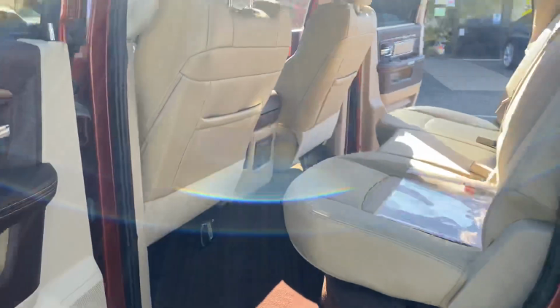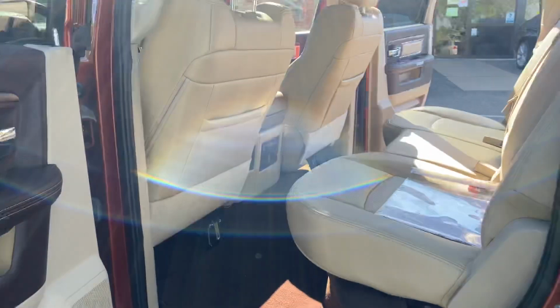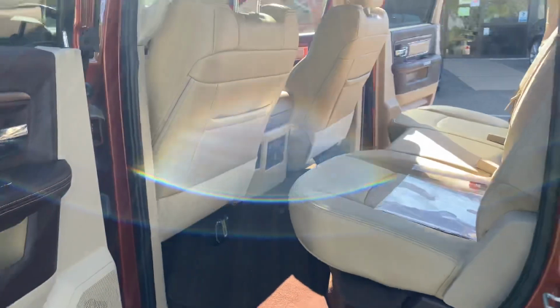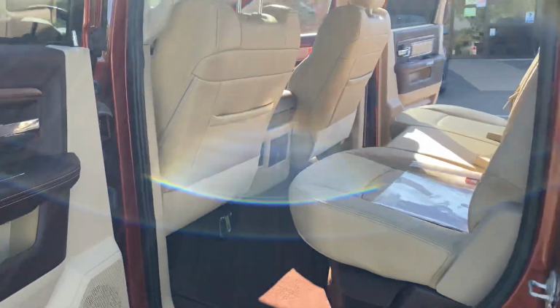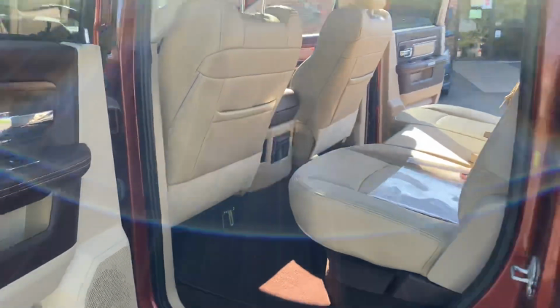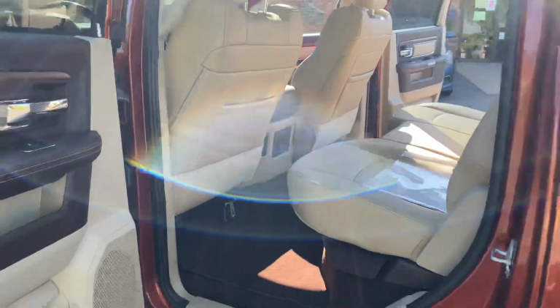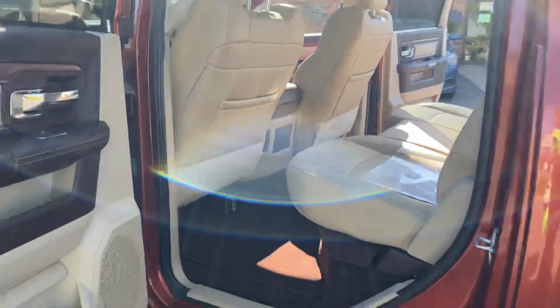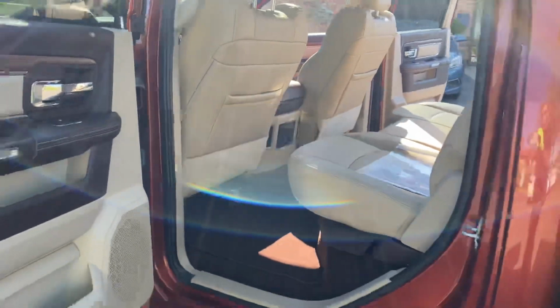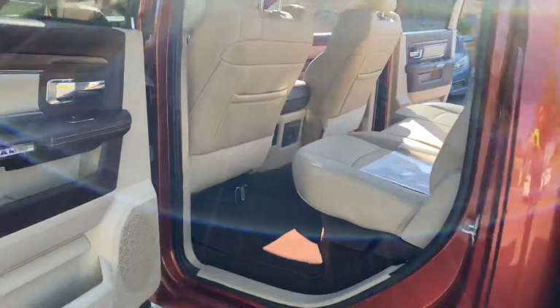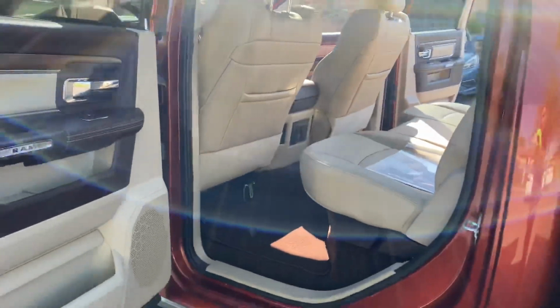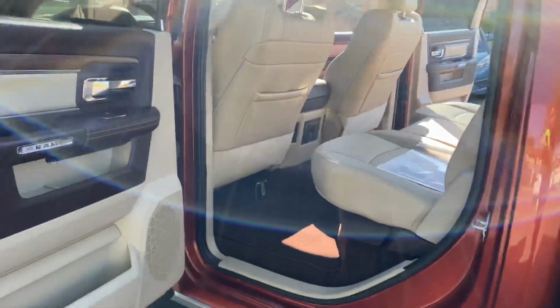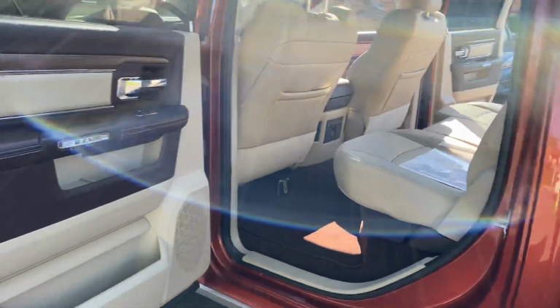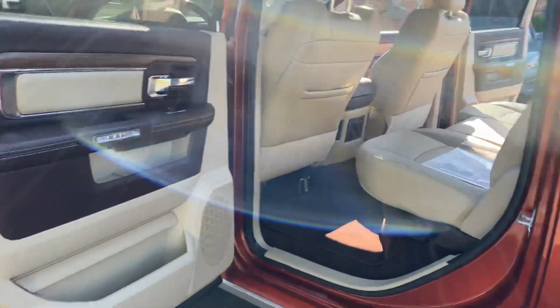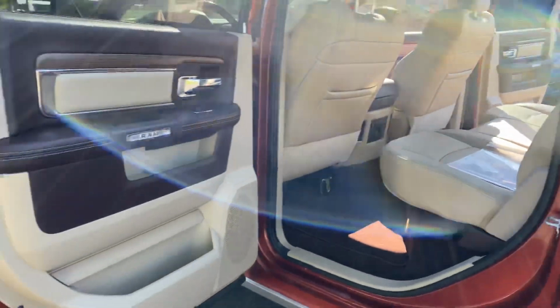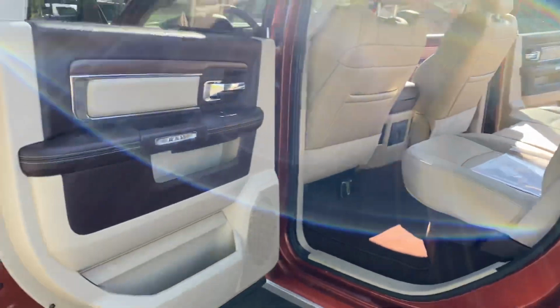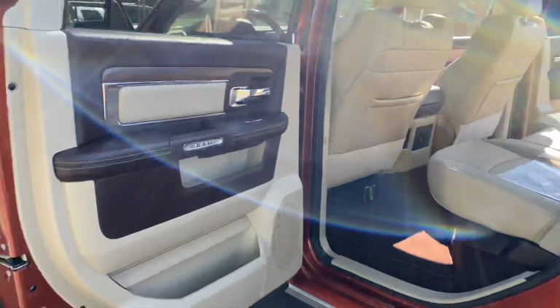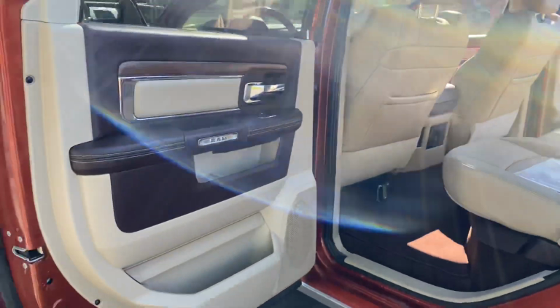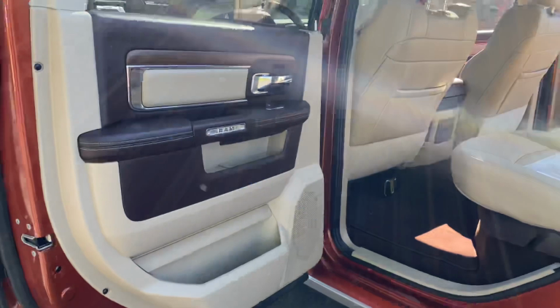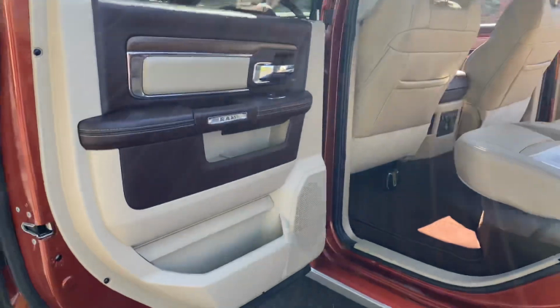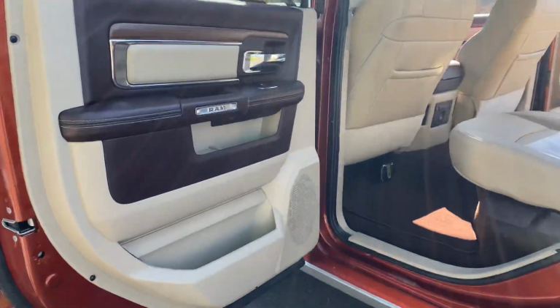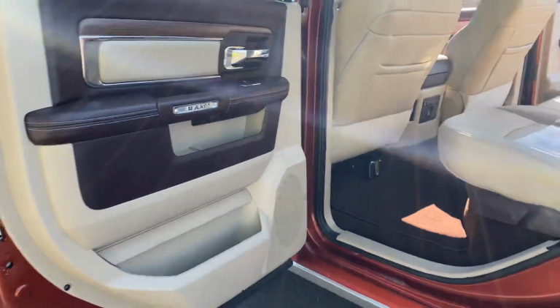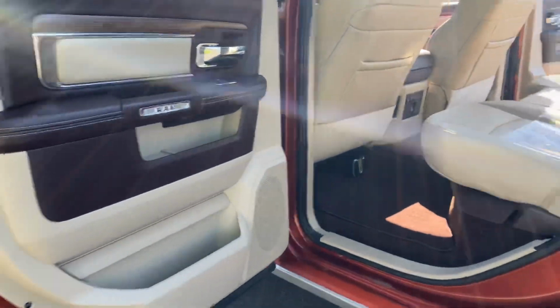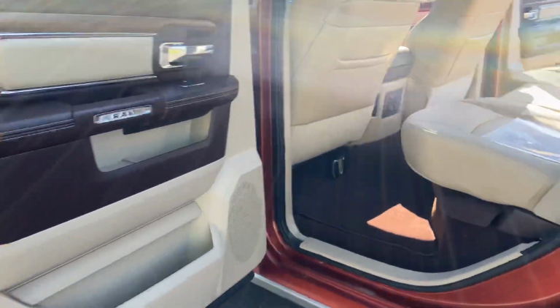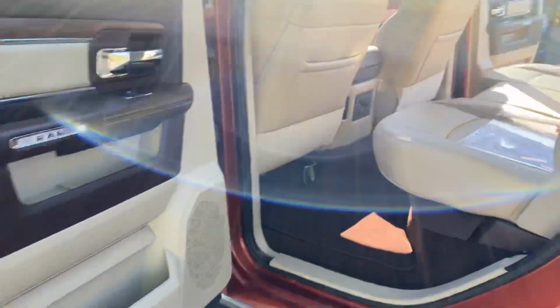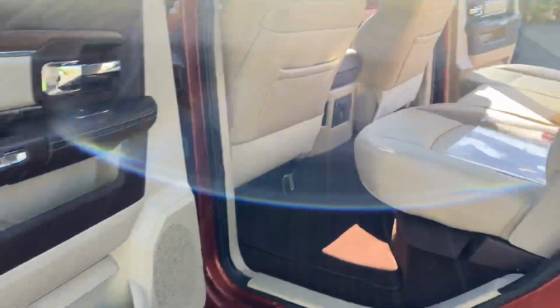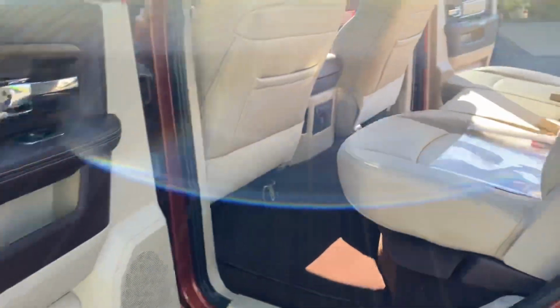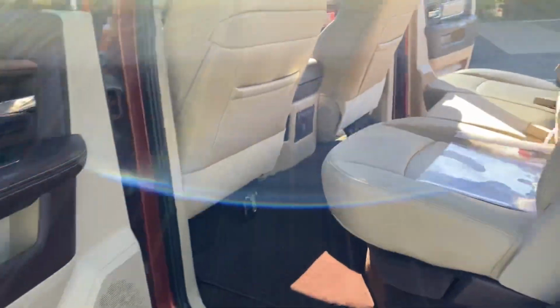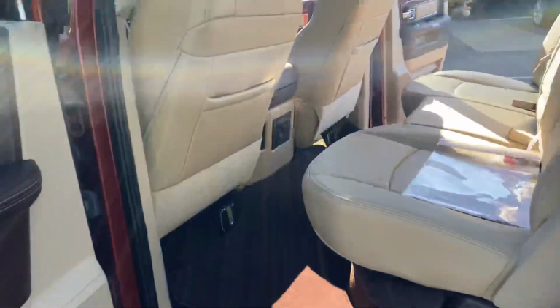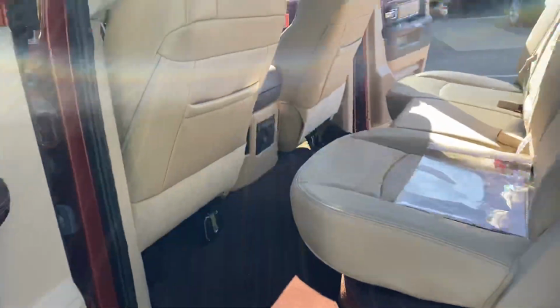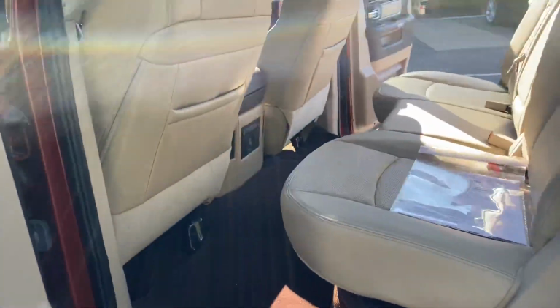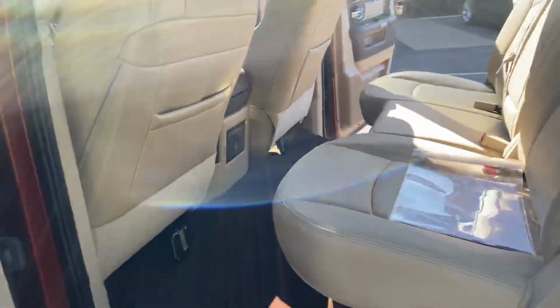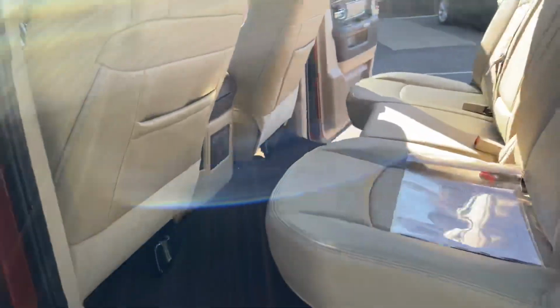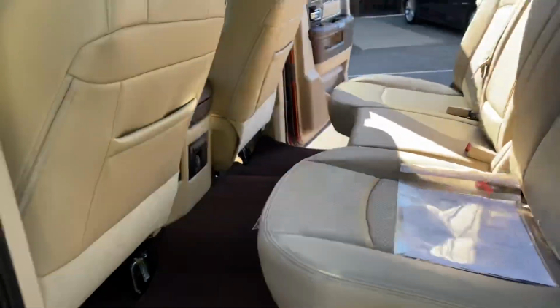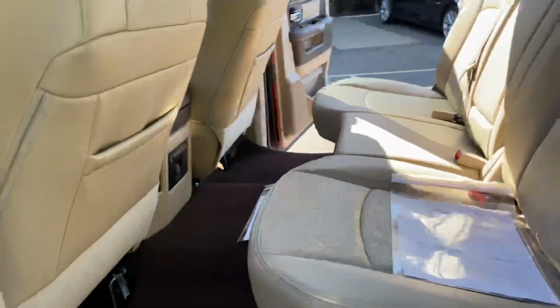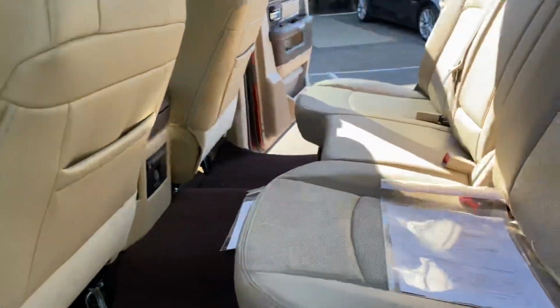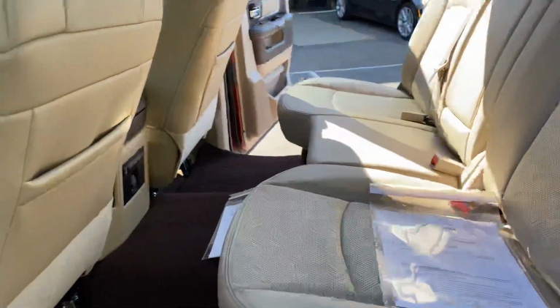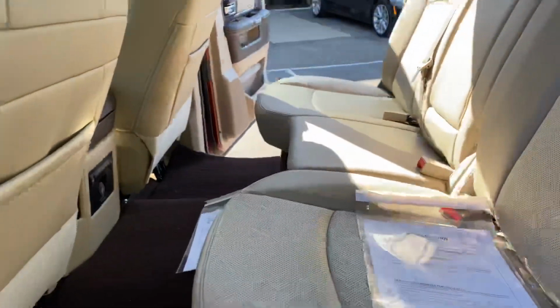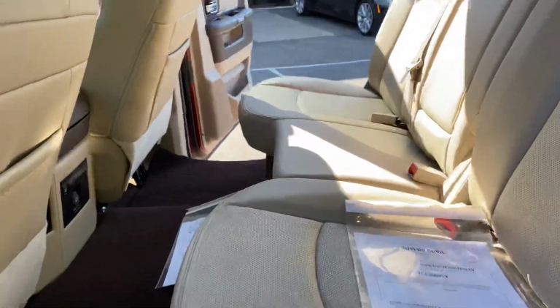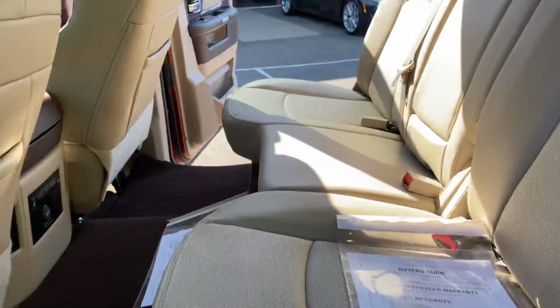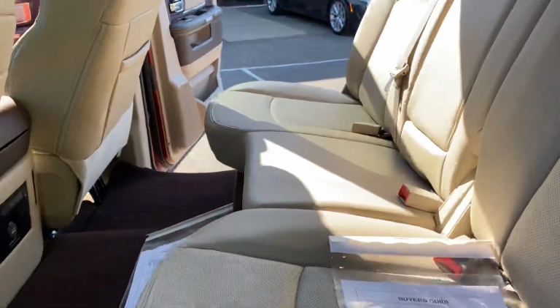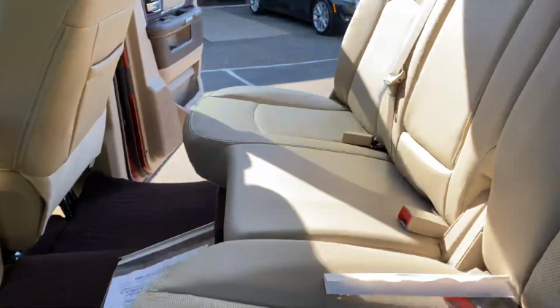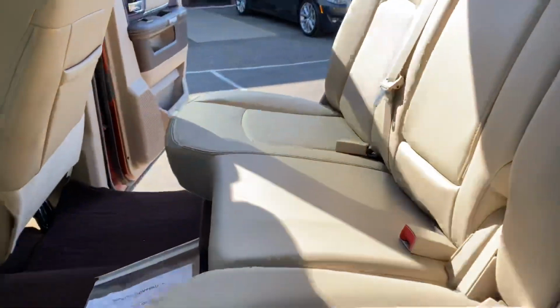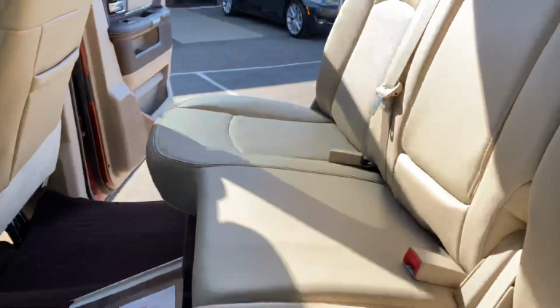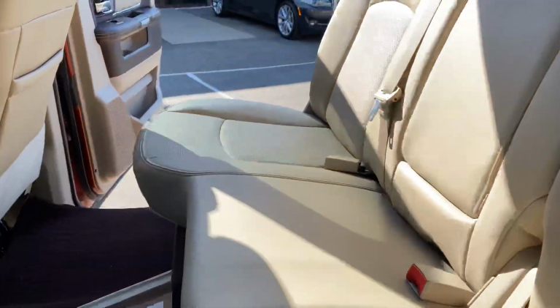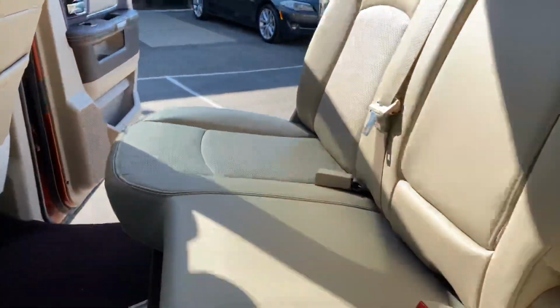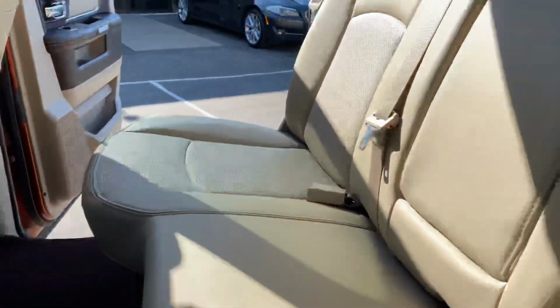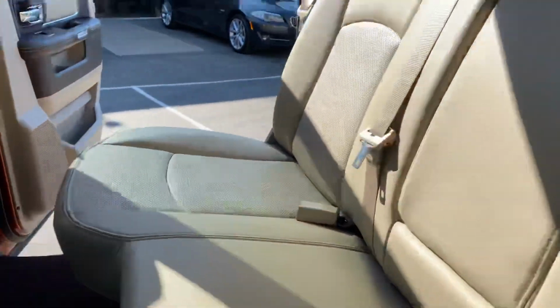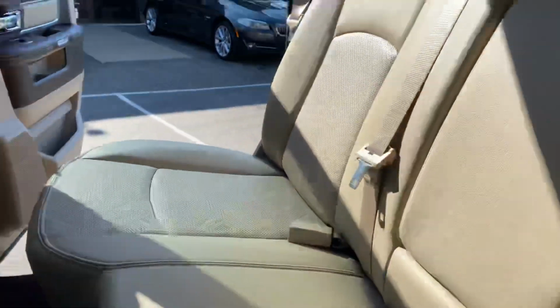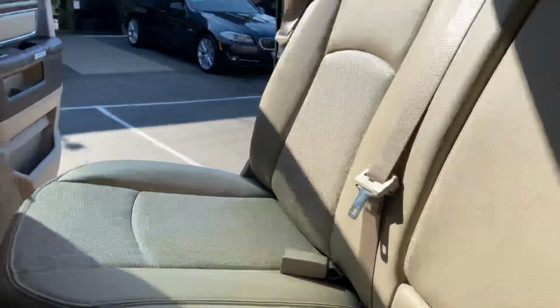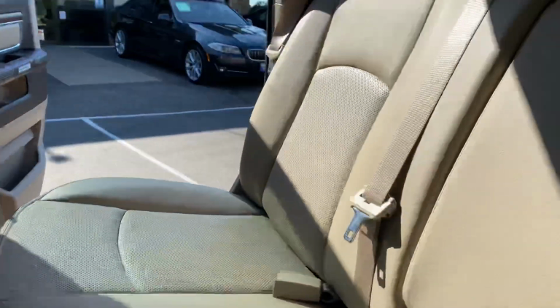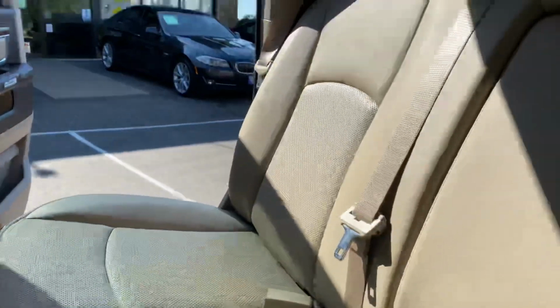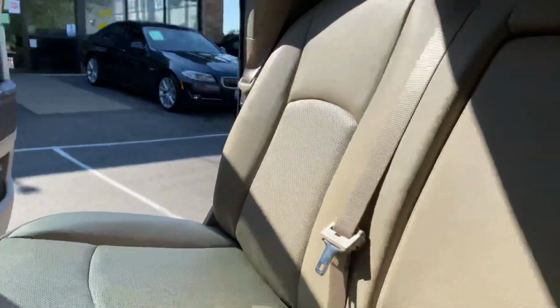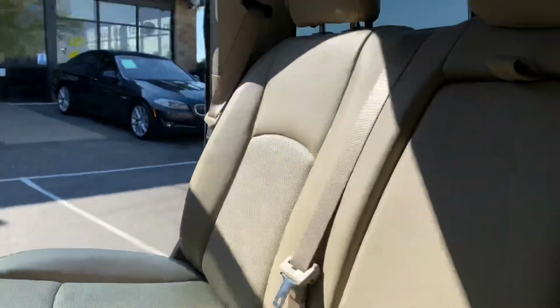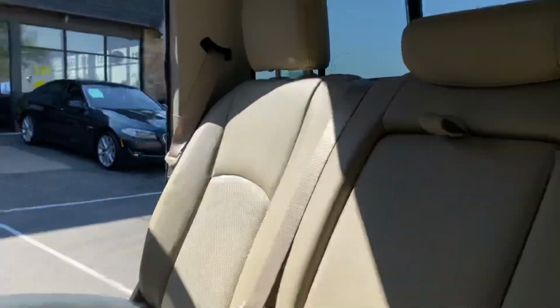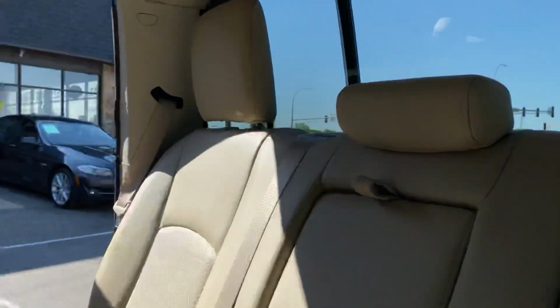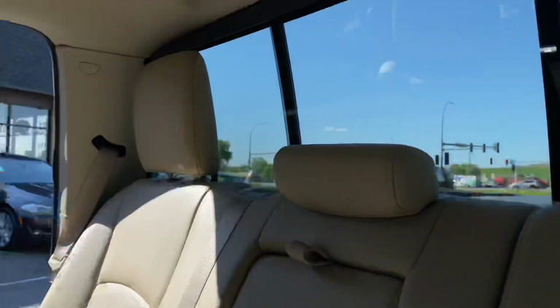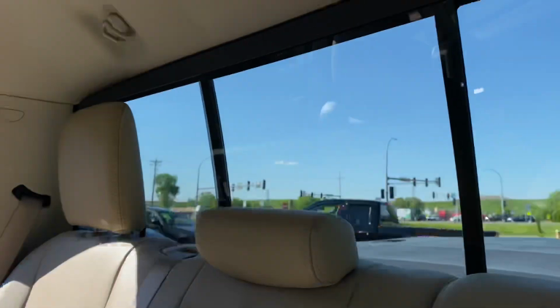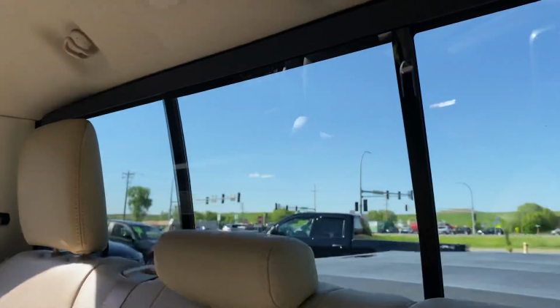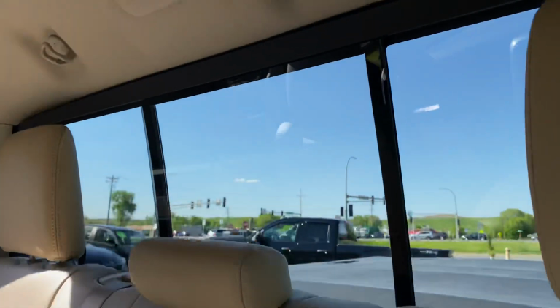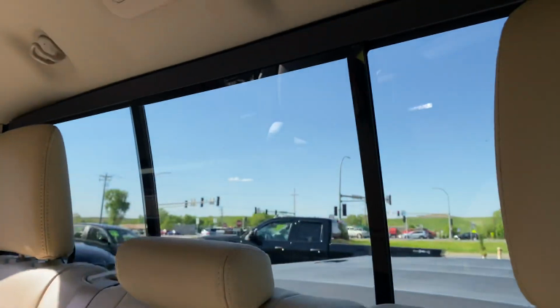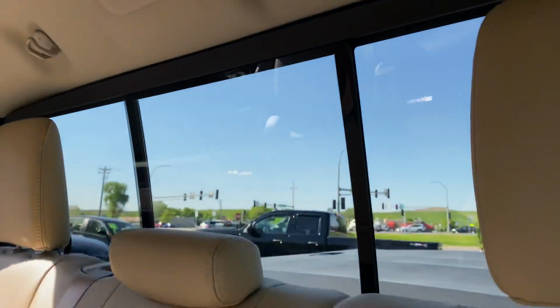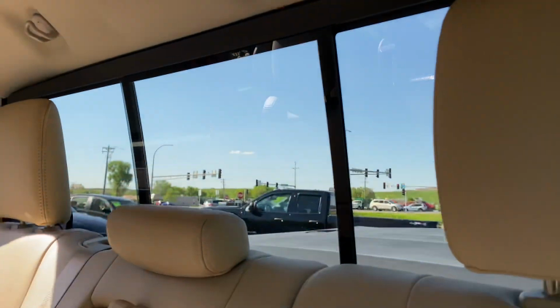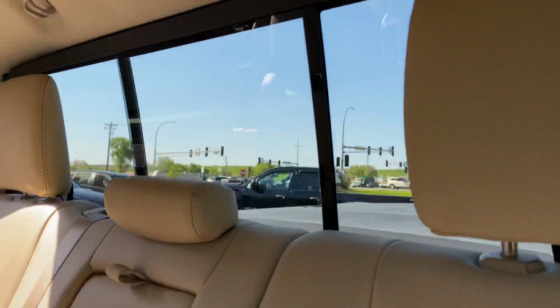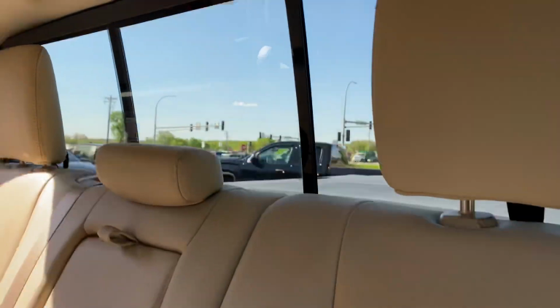Look at the crew cab size — you get all this room back here versus the quad cab. Leather seats are in really nice shape, and it has a power rear slider.